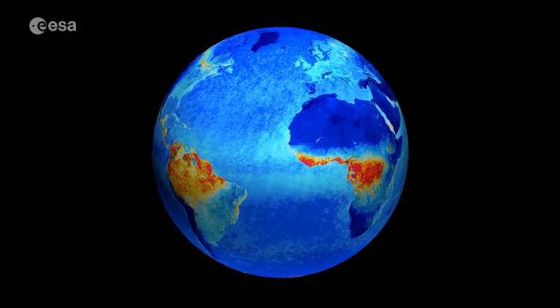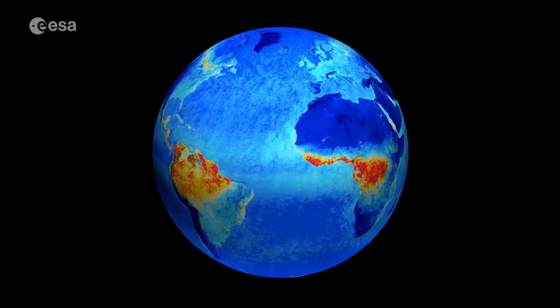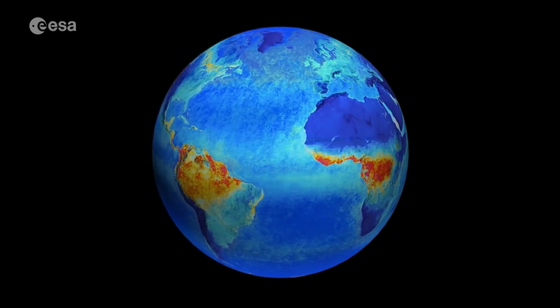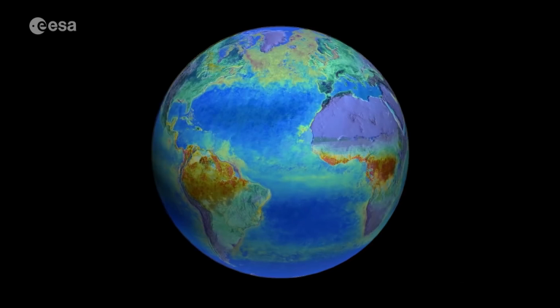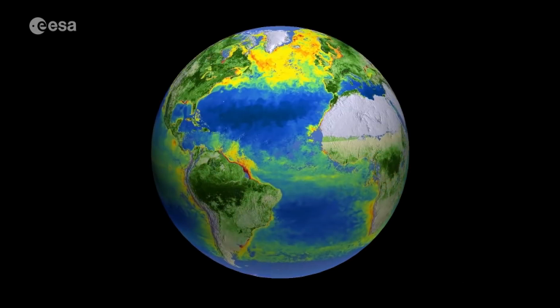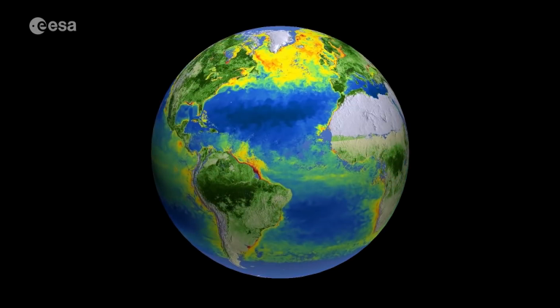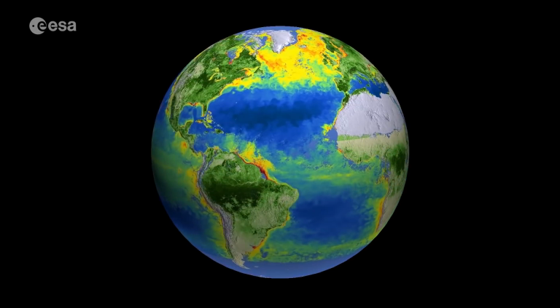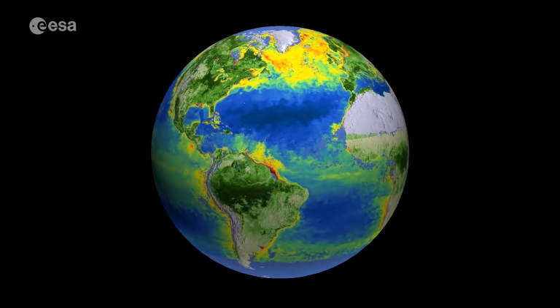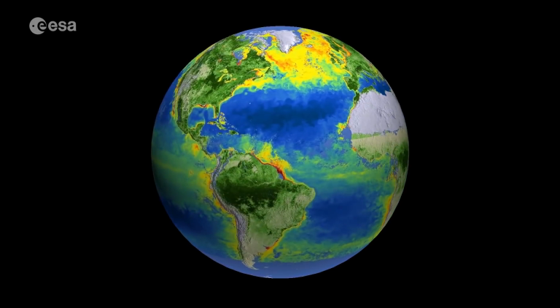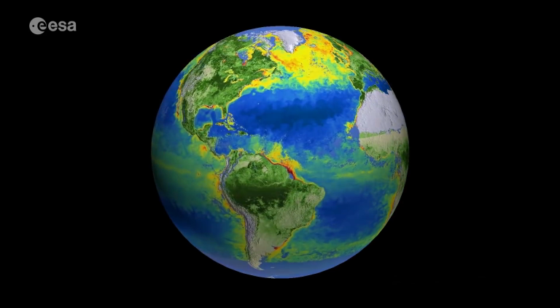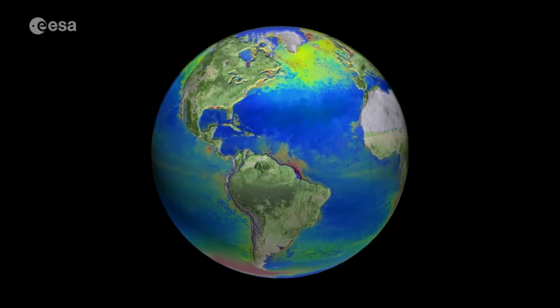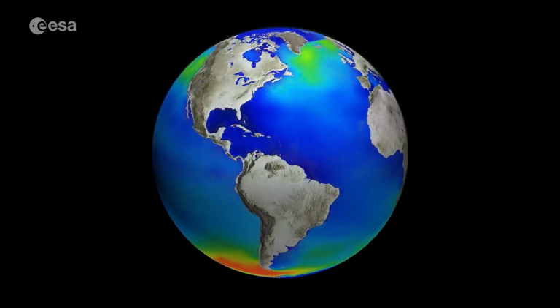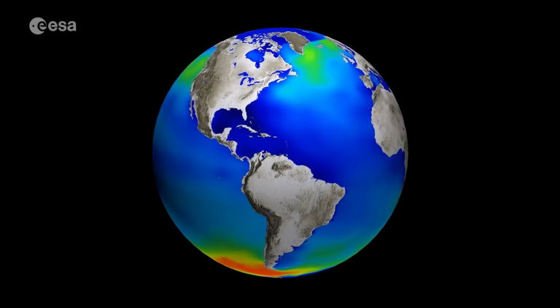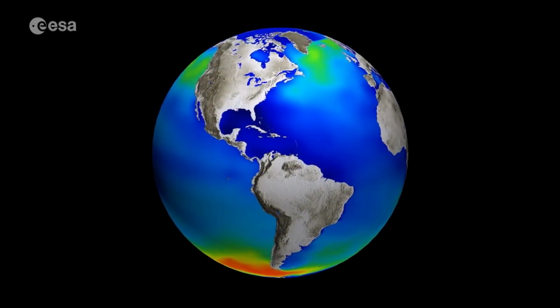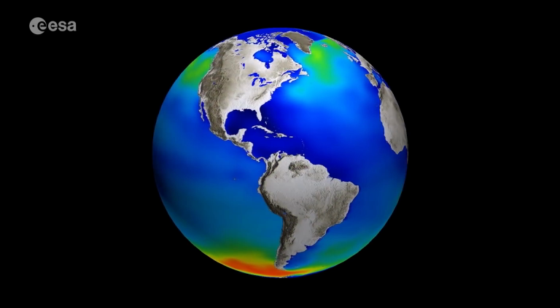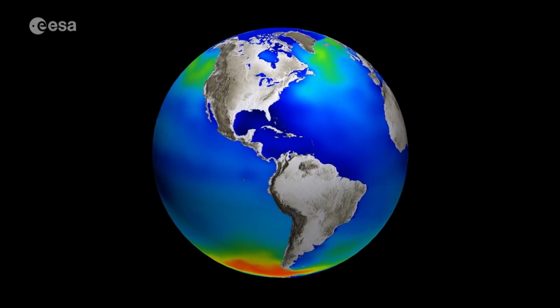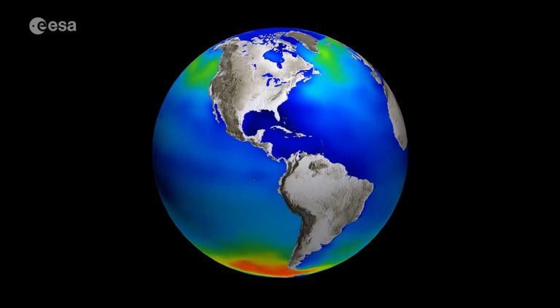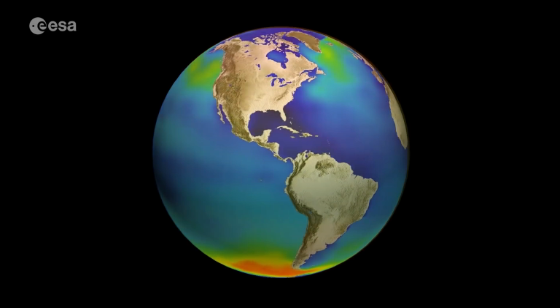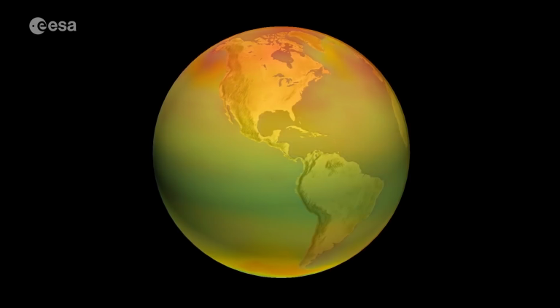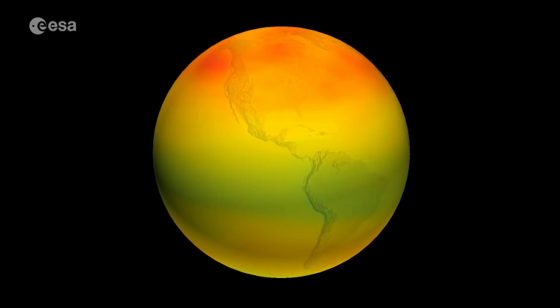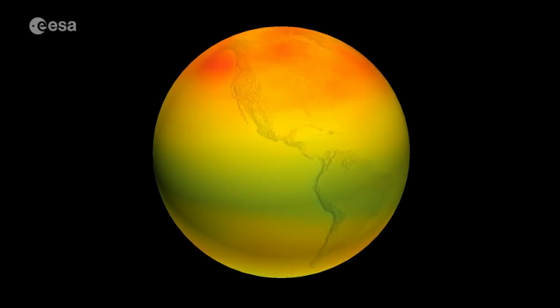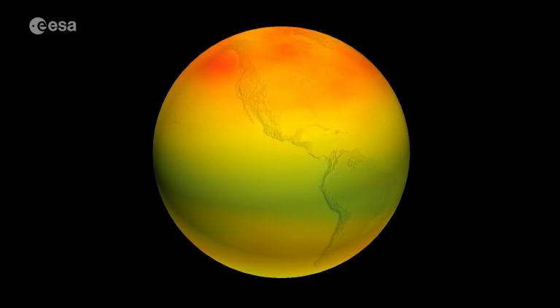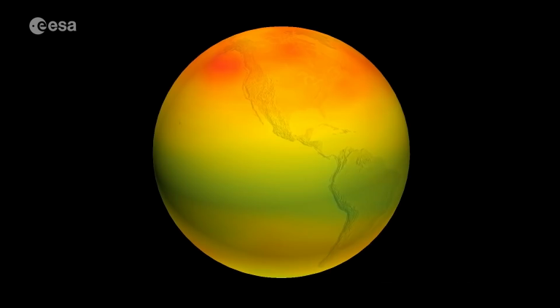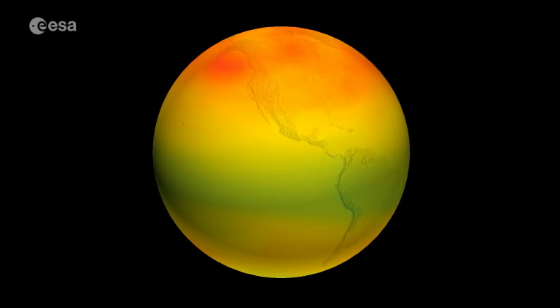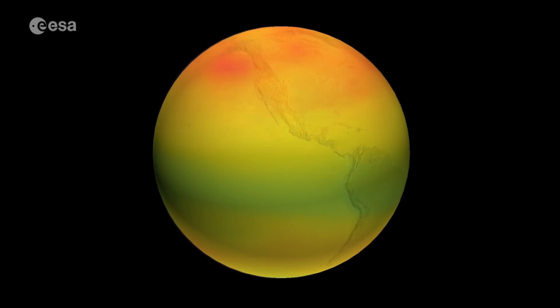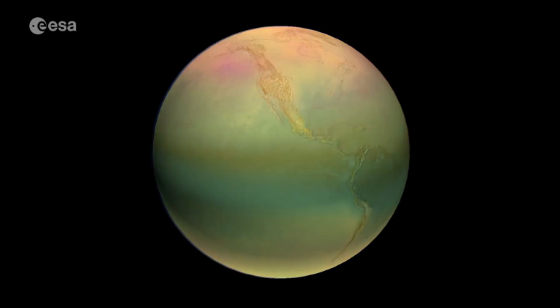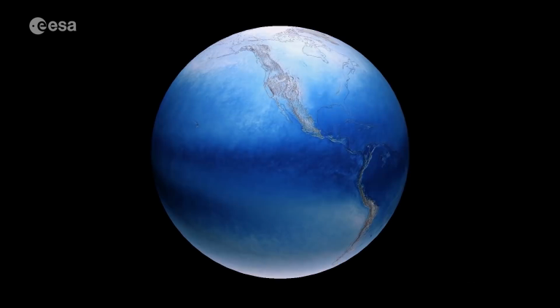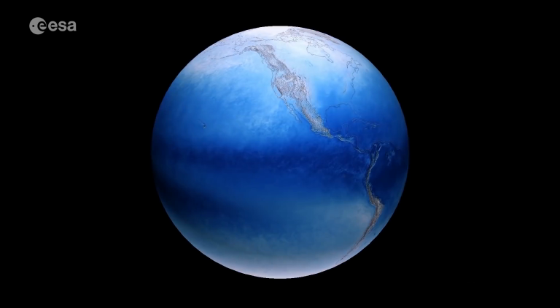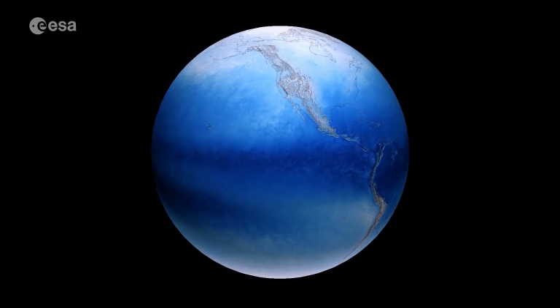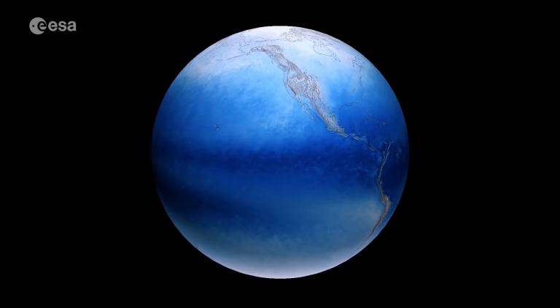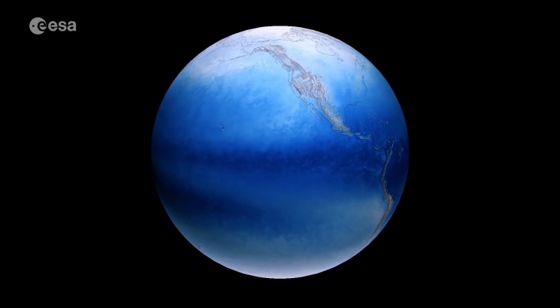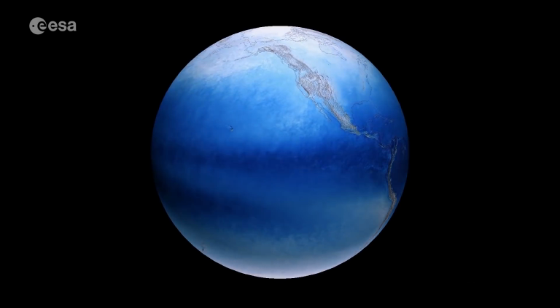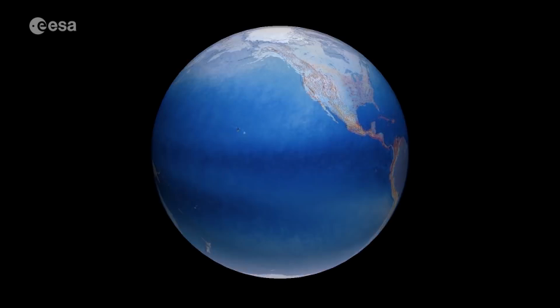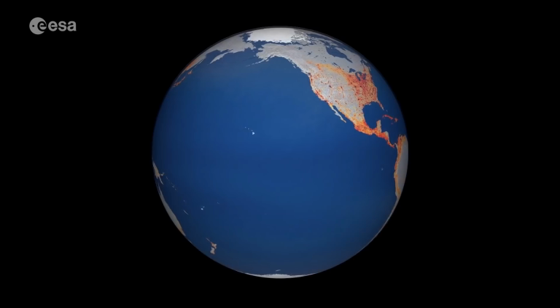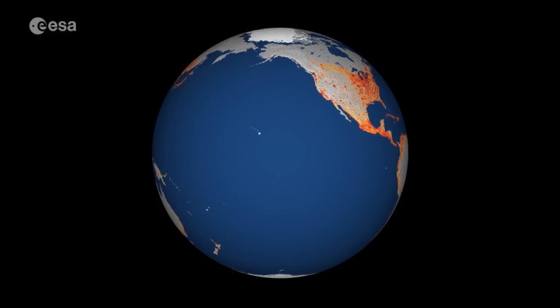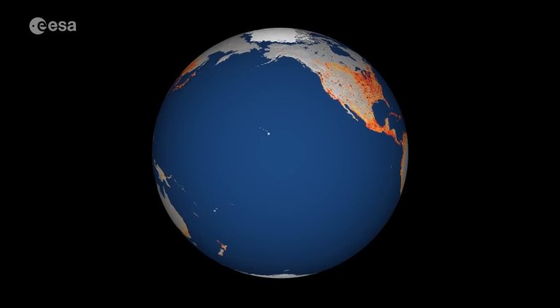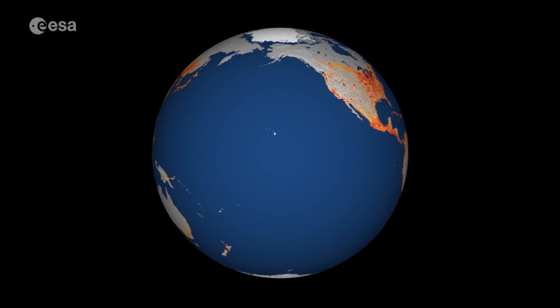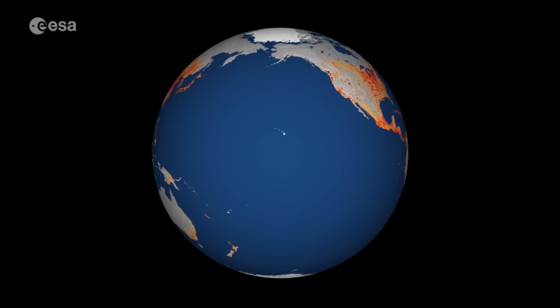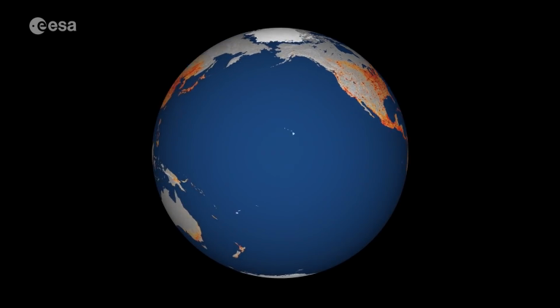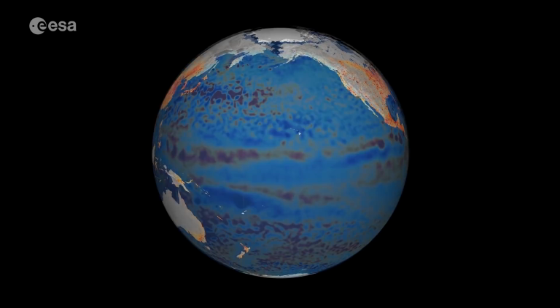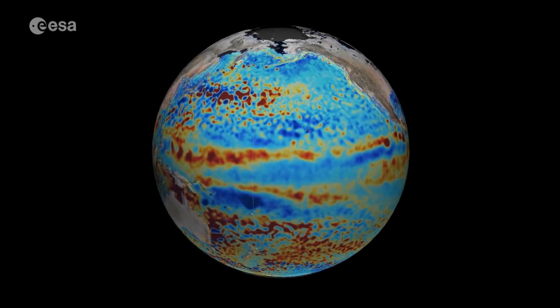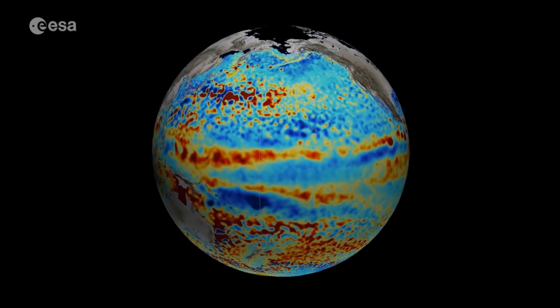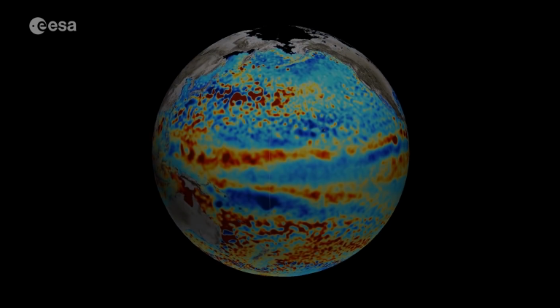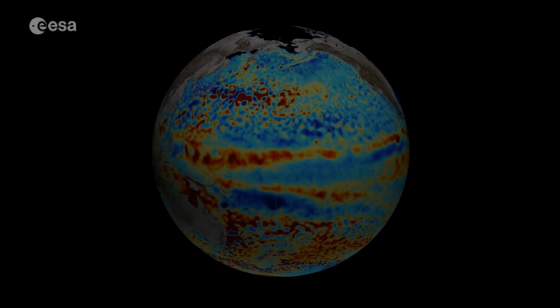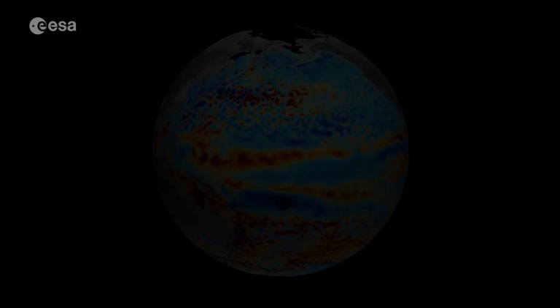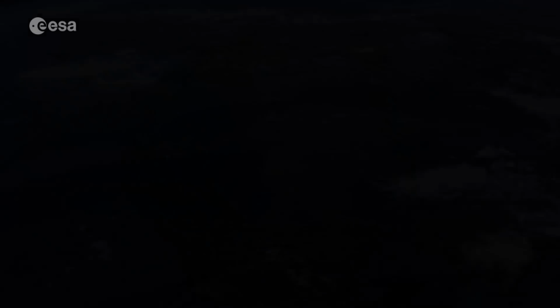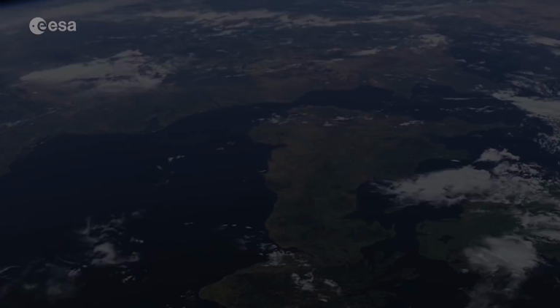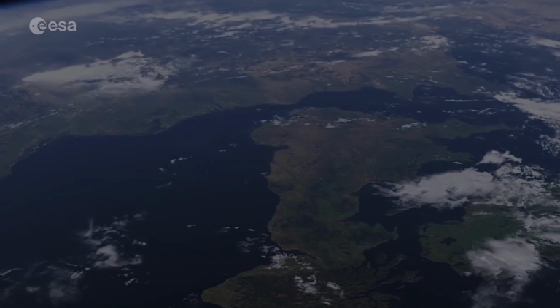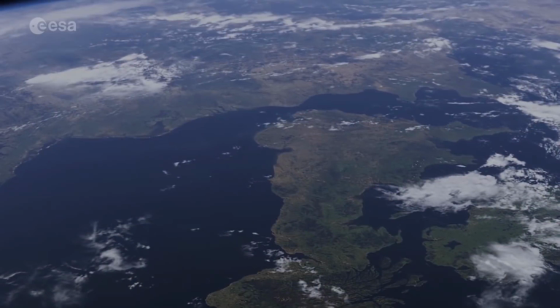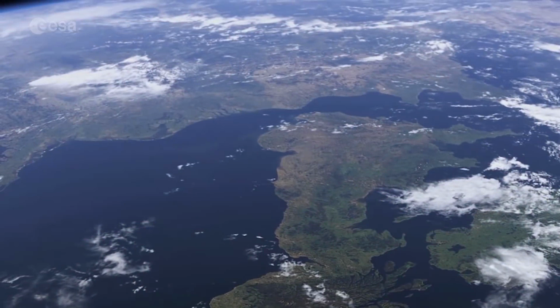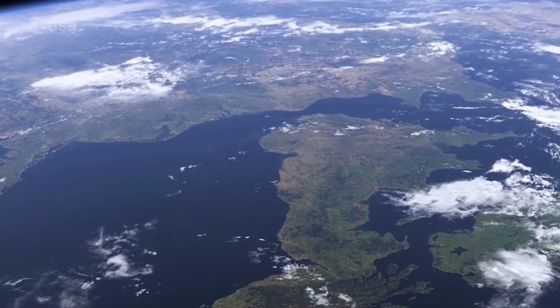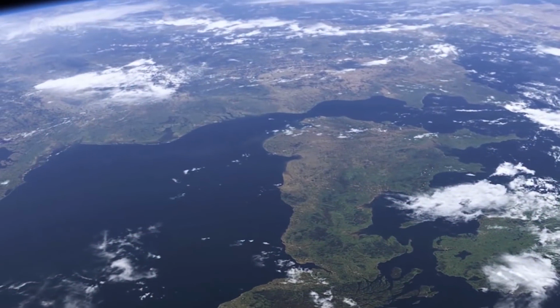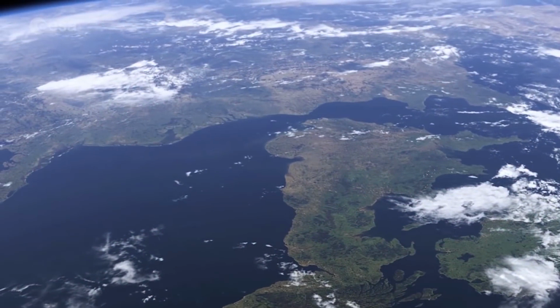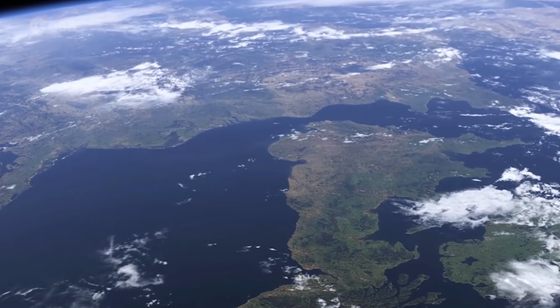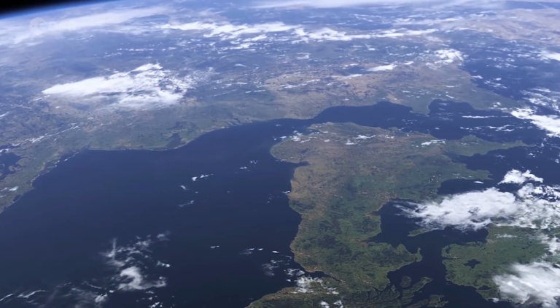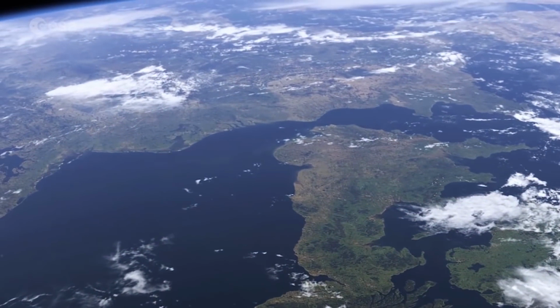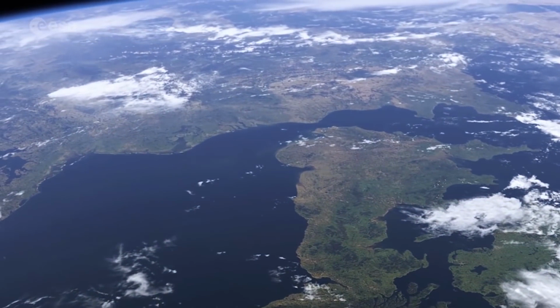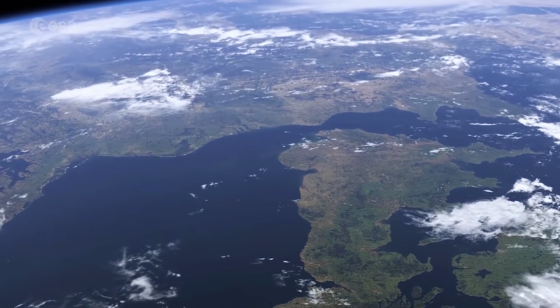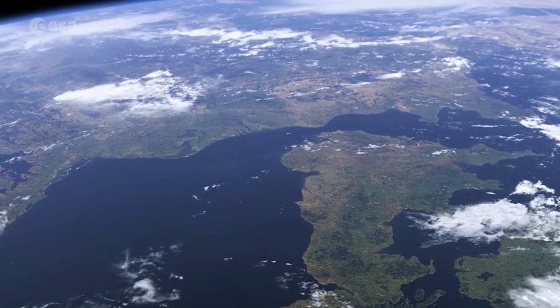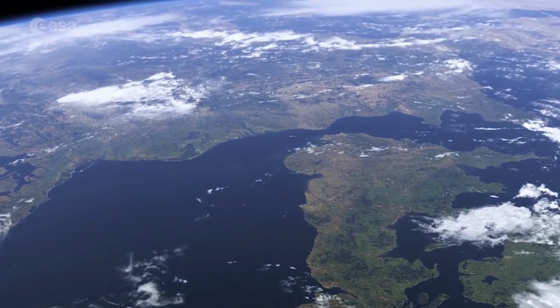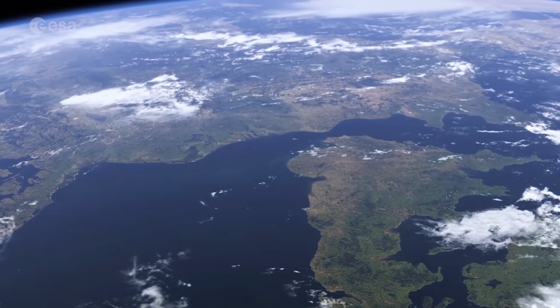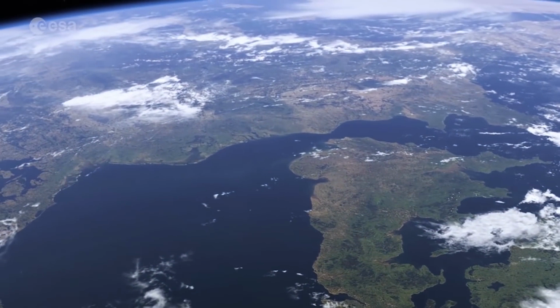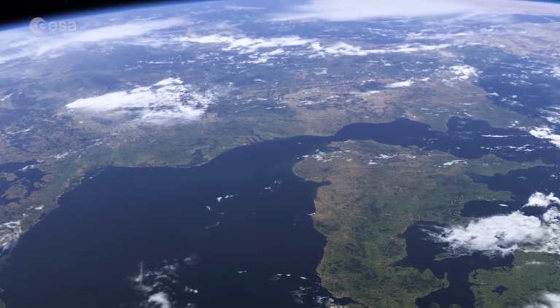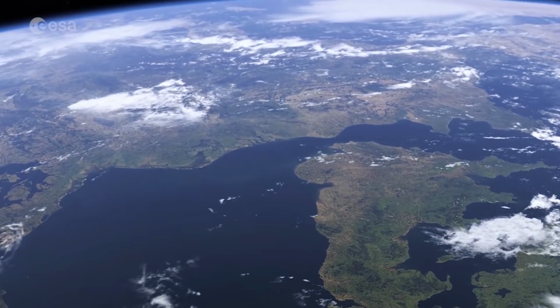ESA's Earth Explorer missions continue to contribute to Earth science, and are changing the way we look at our beloved planet.